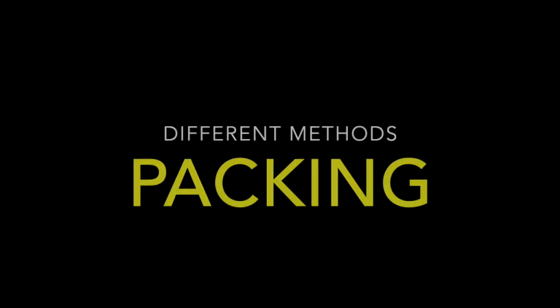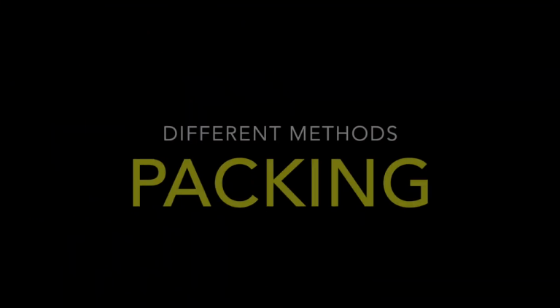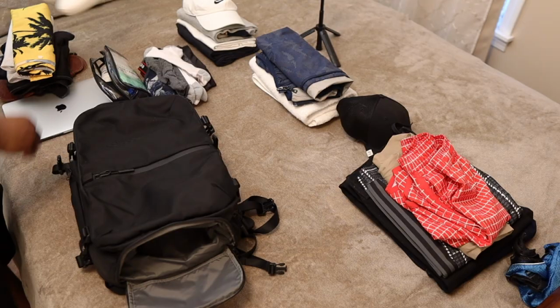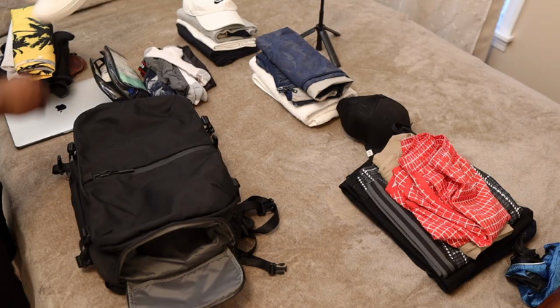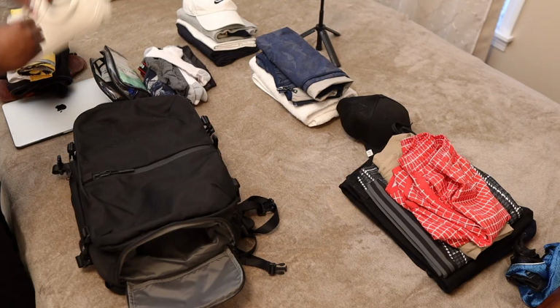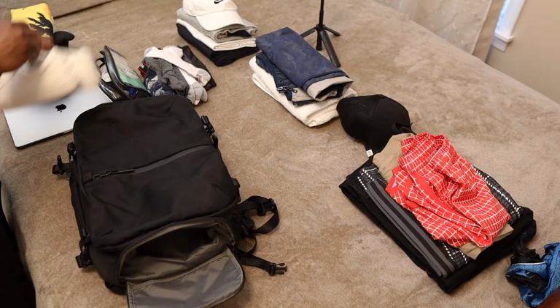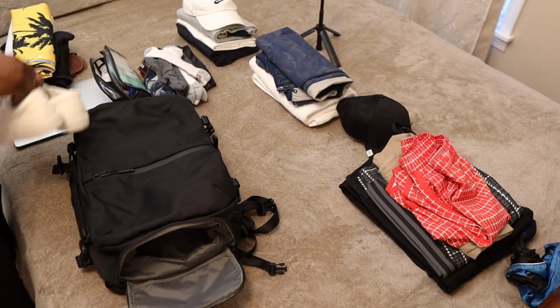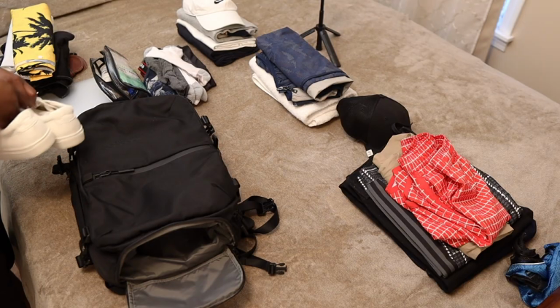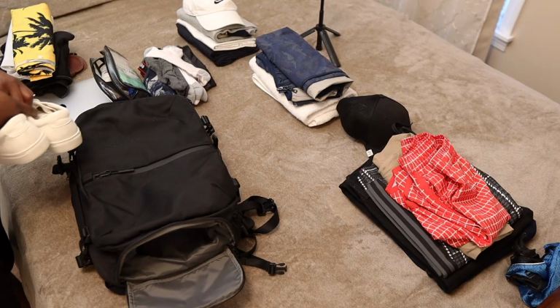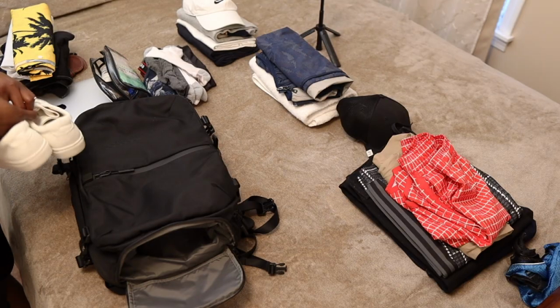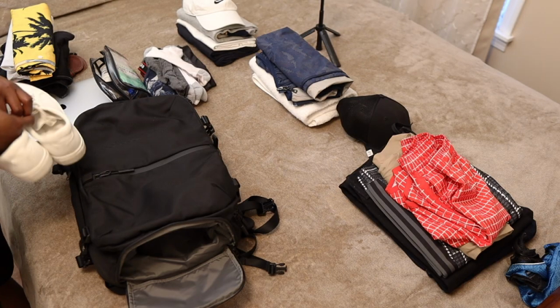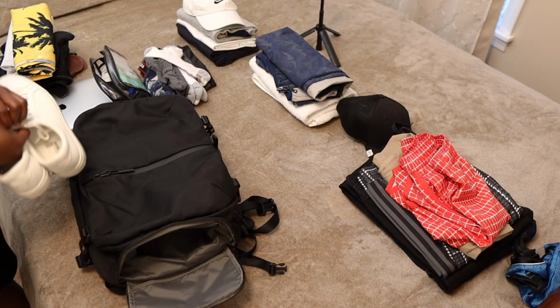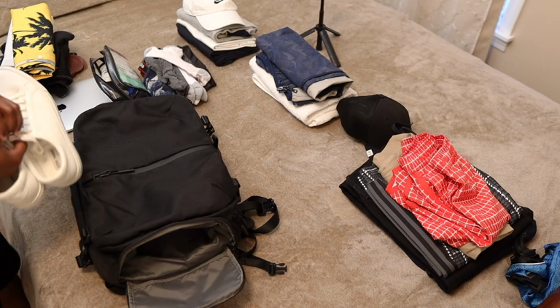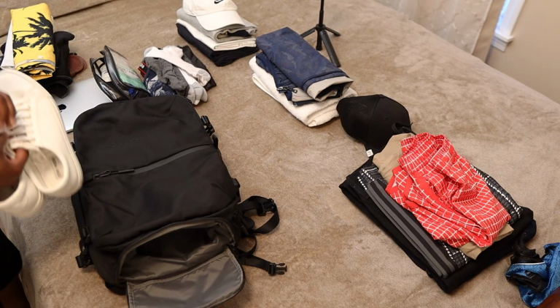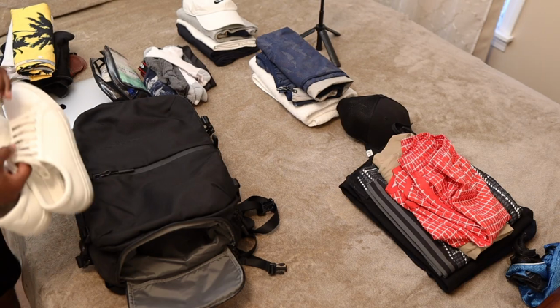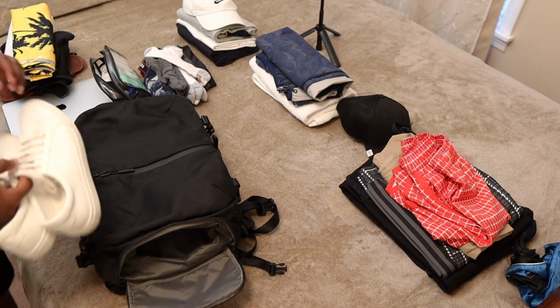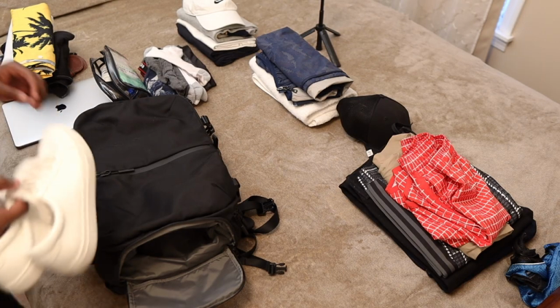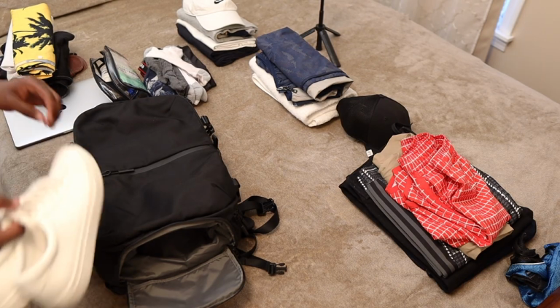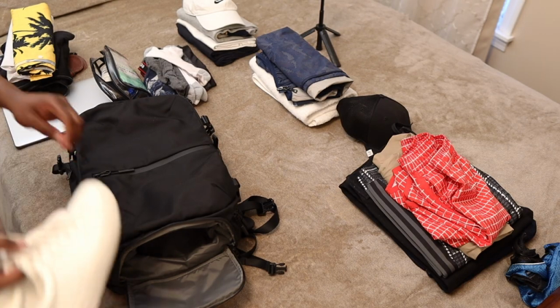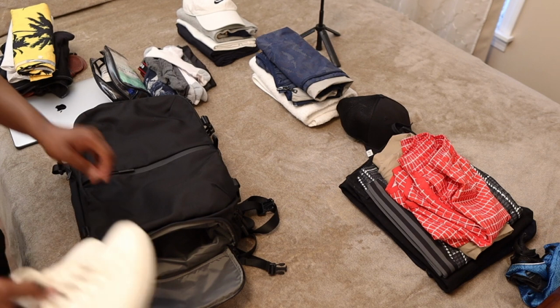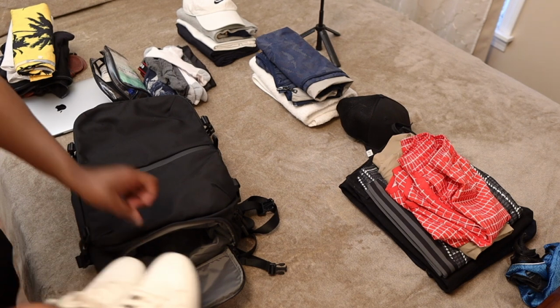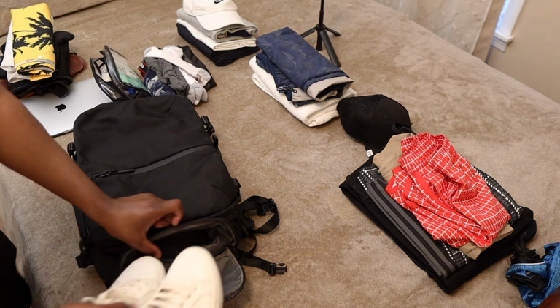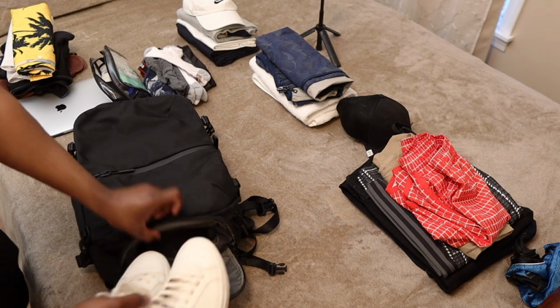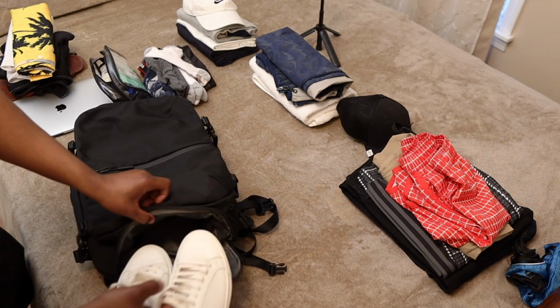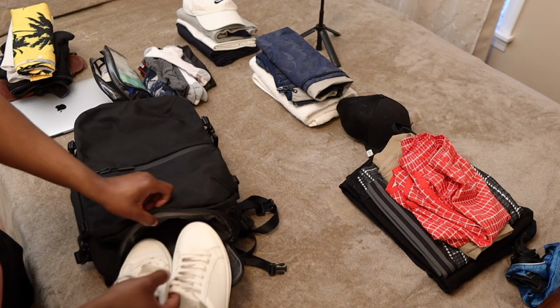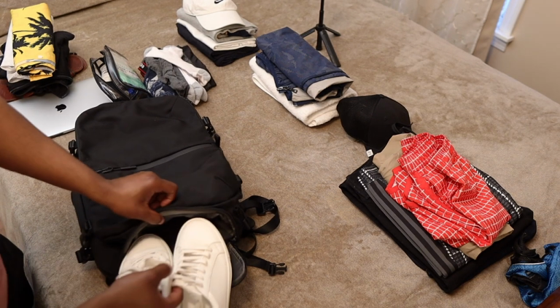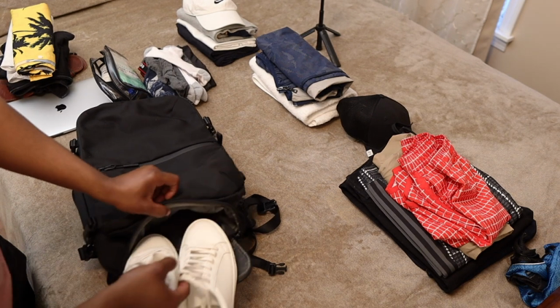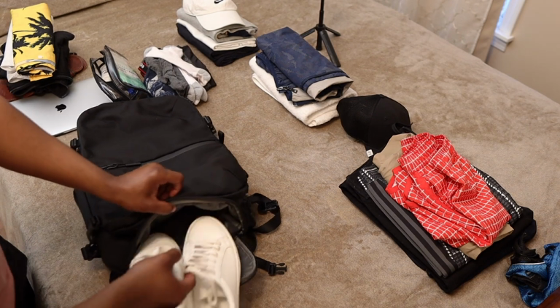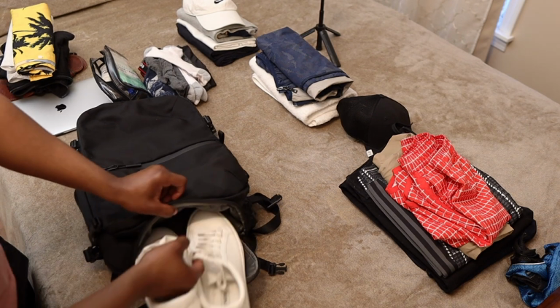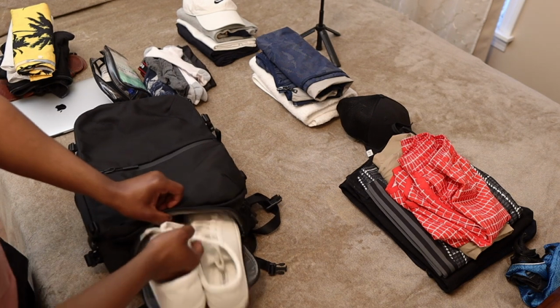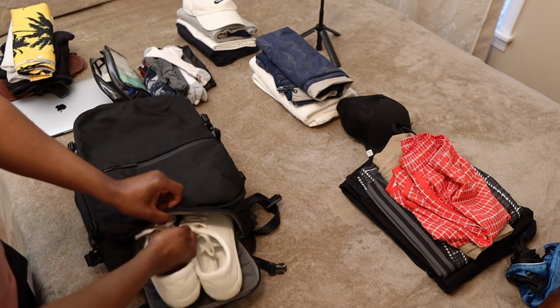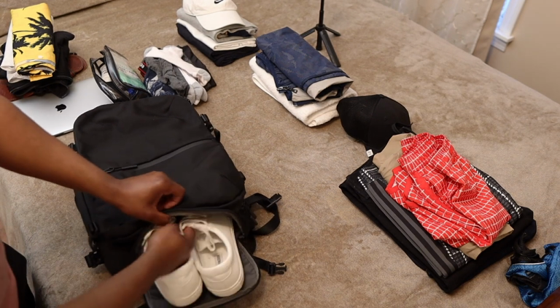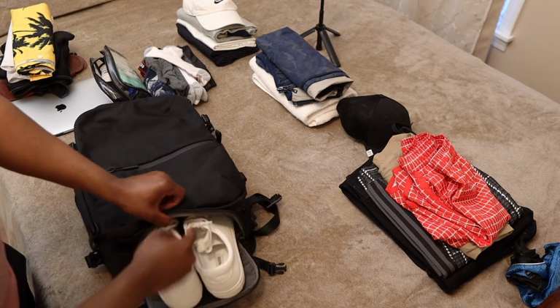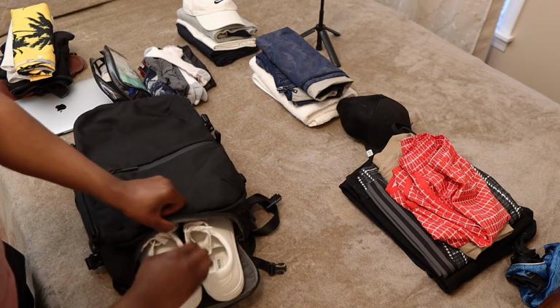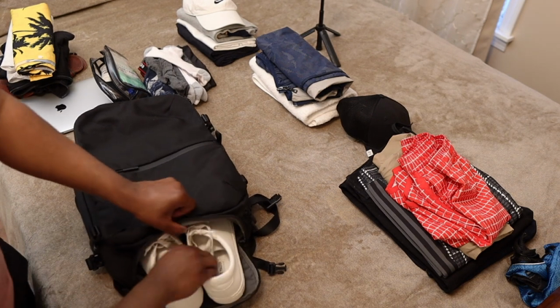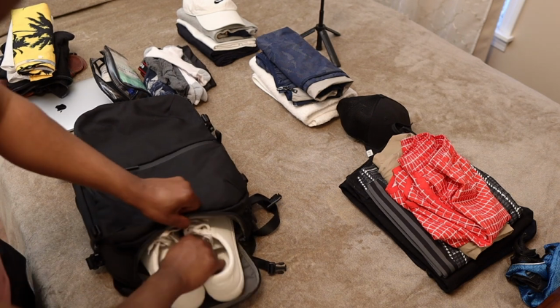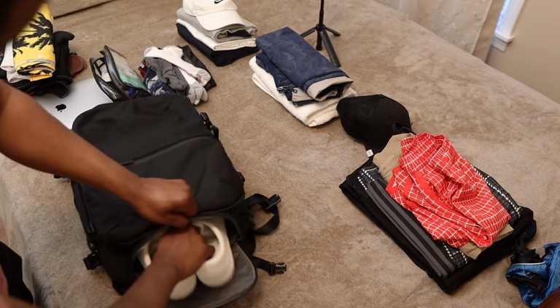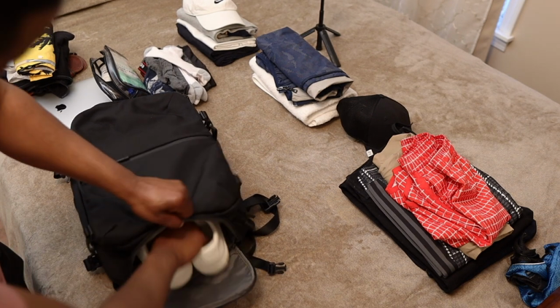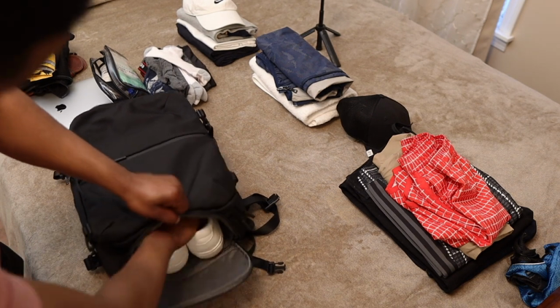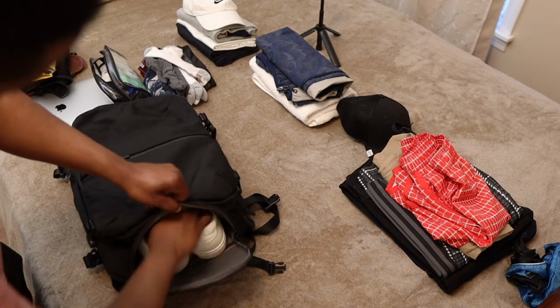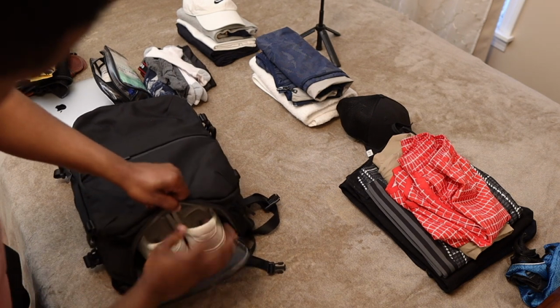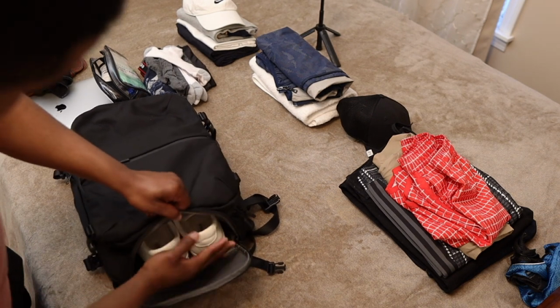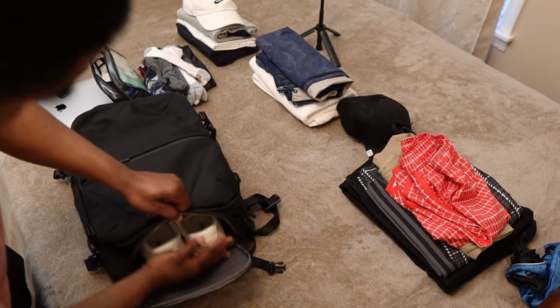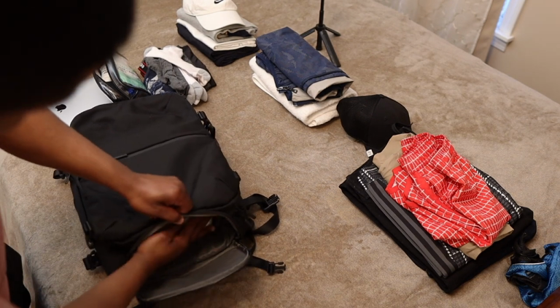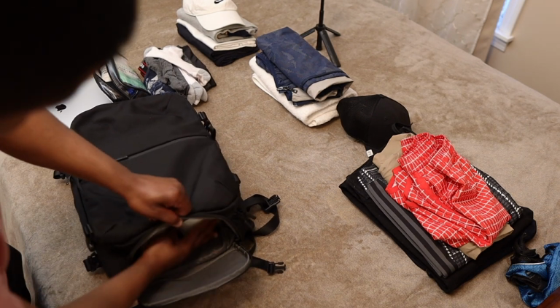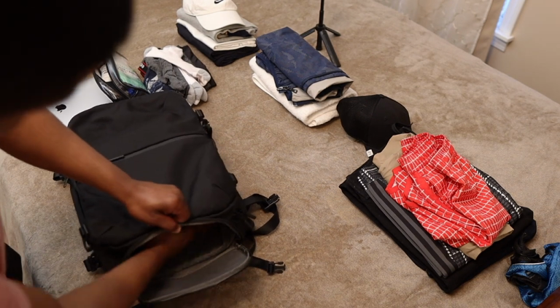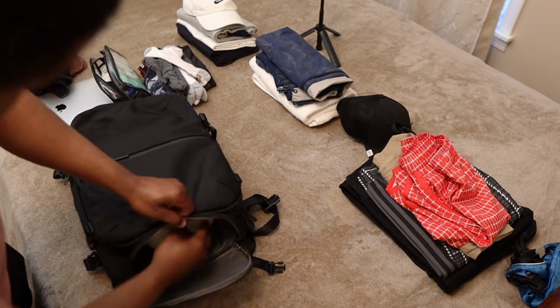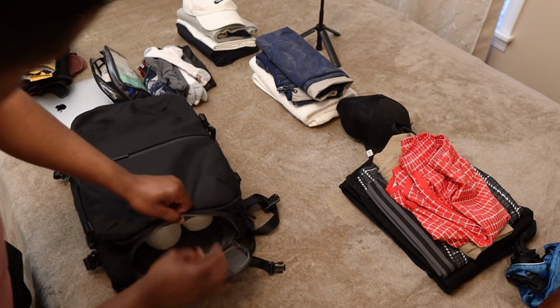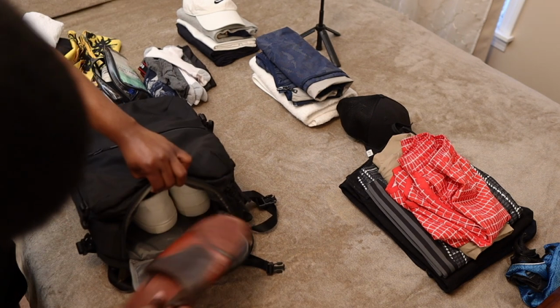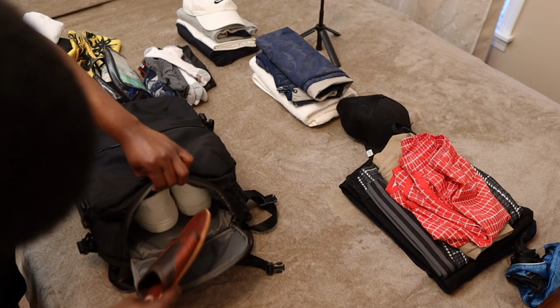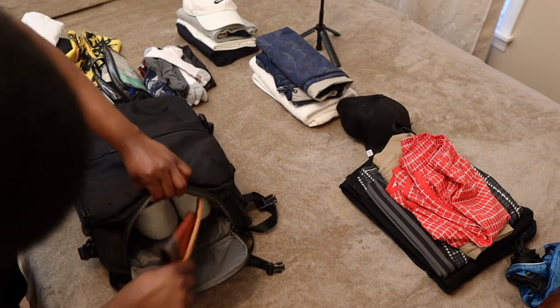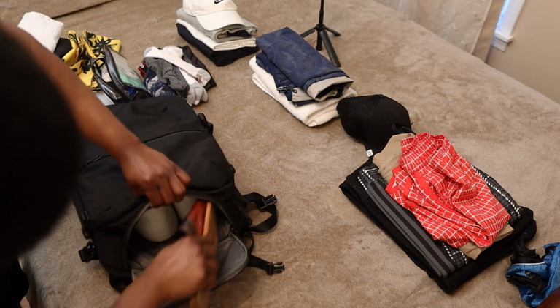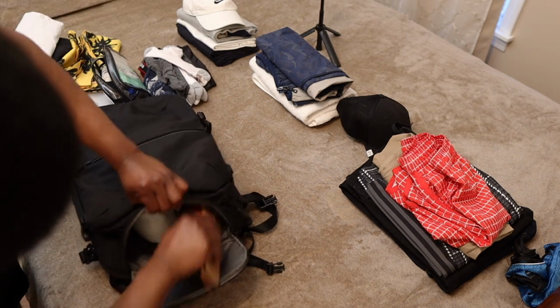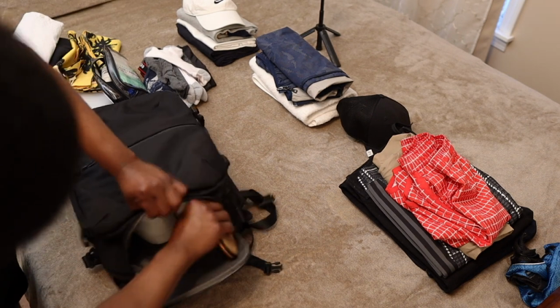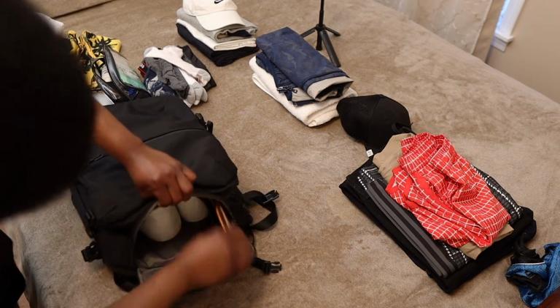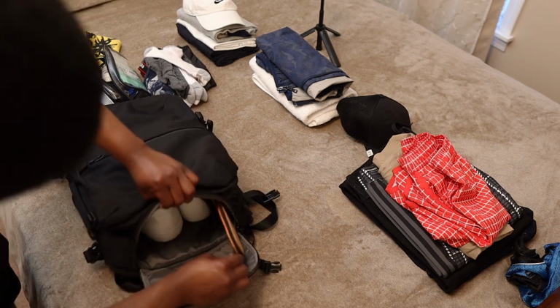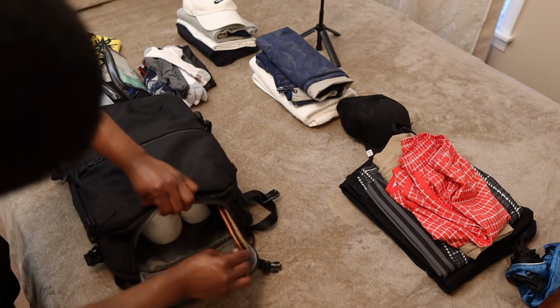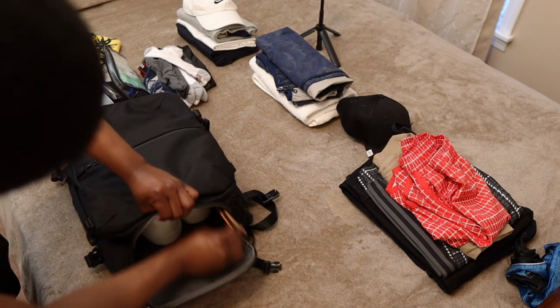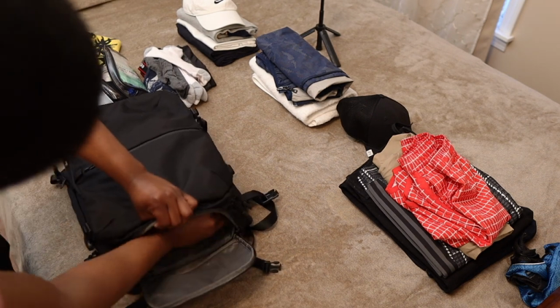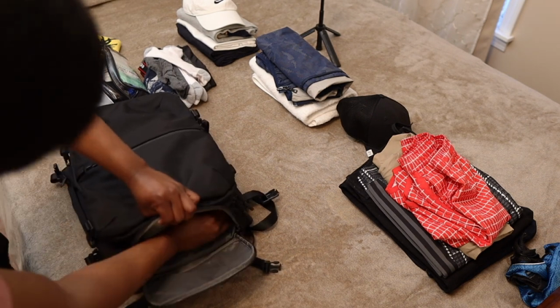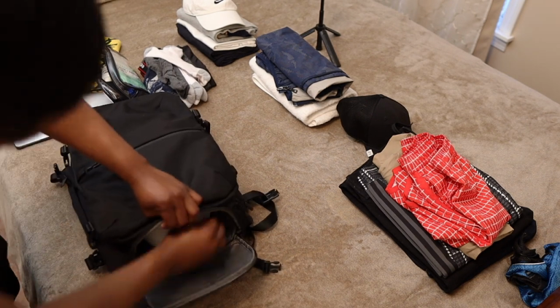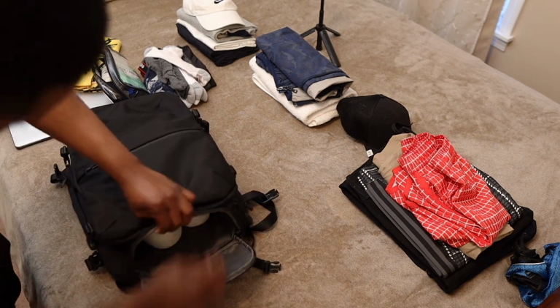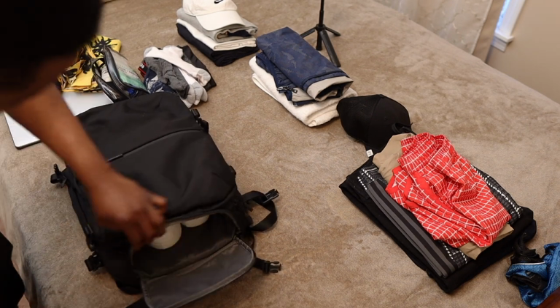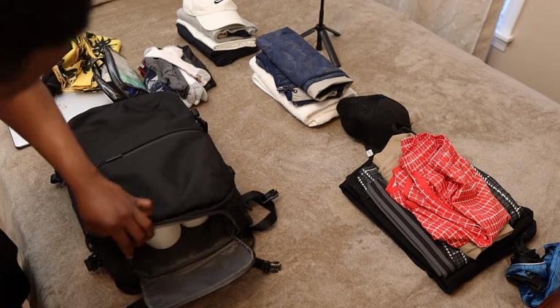Since my bag has a shoe compartment, I start by putting my shoes and sandals, and I even have more space left for my water shoes.